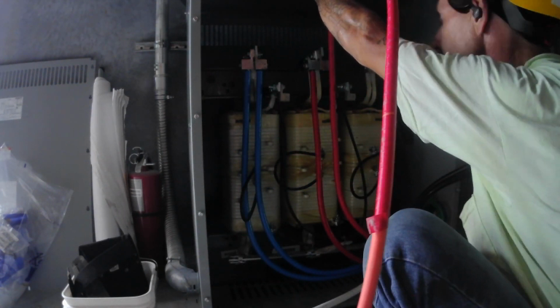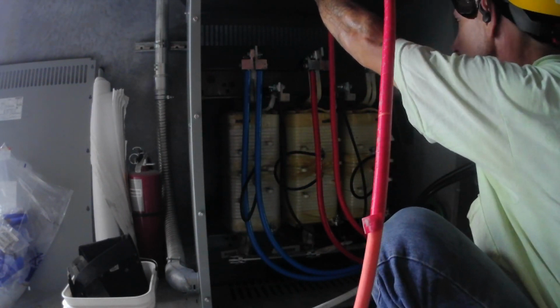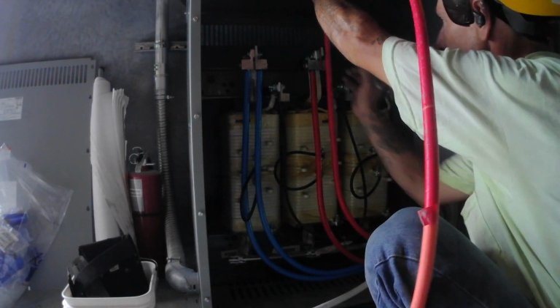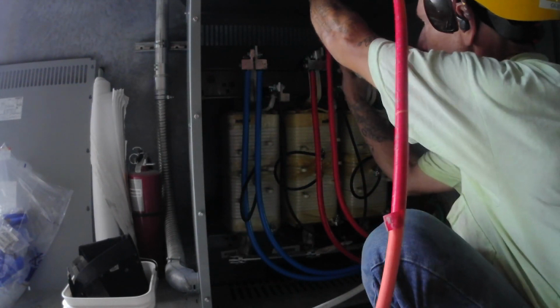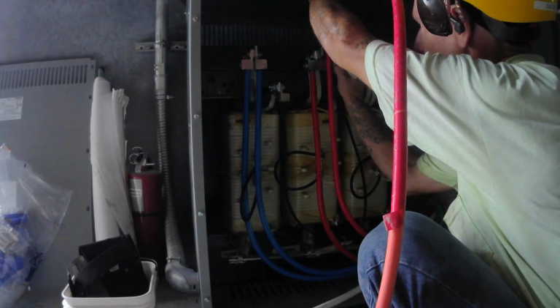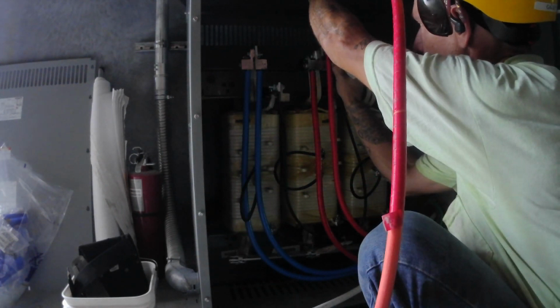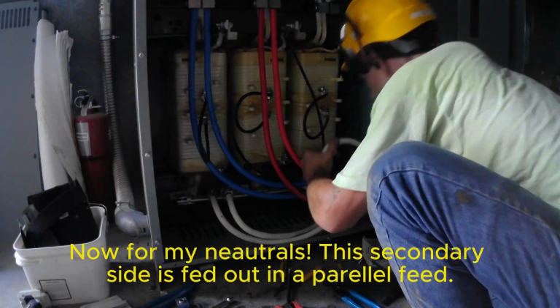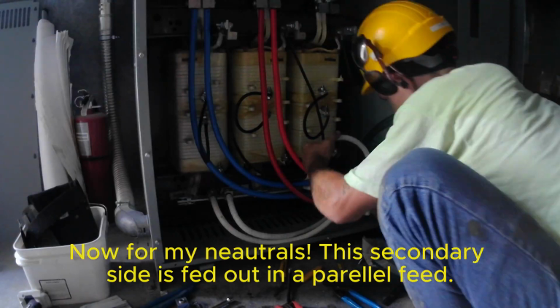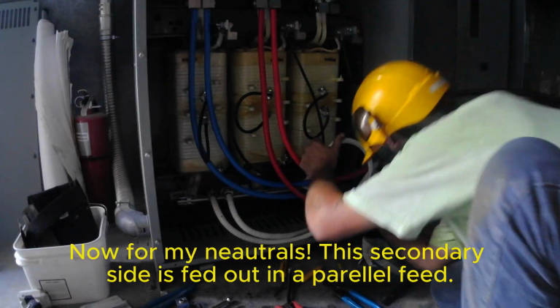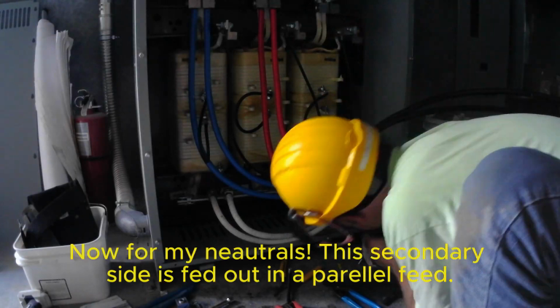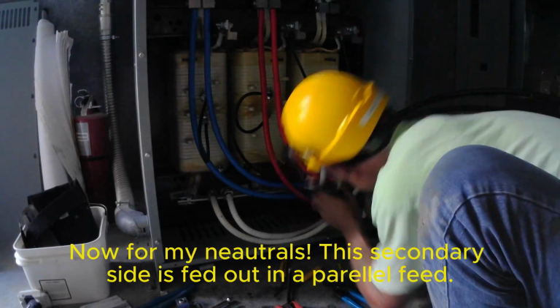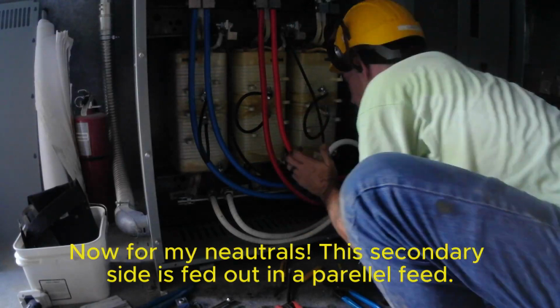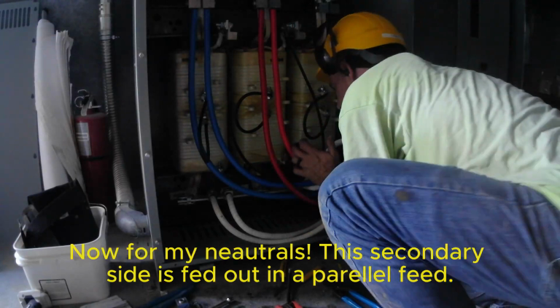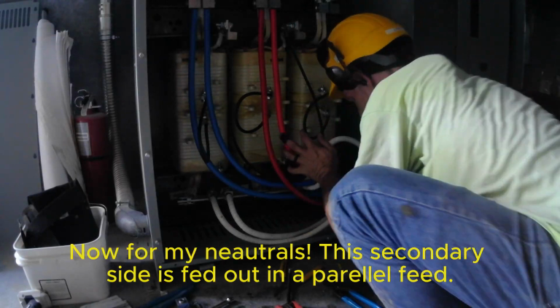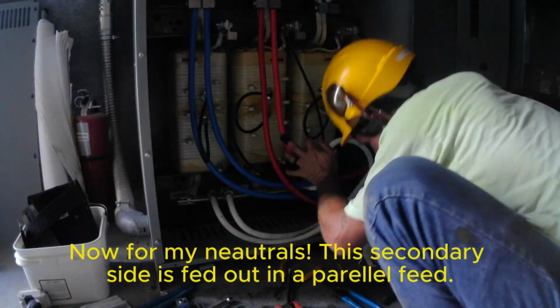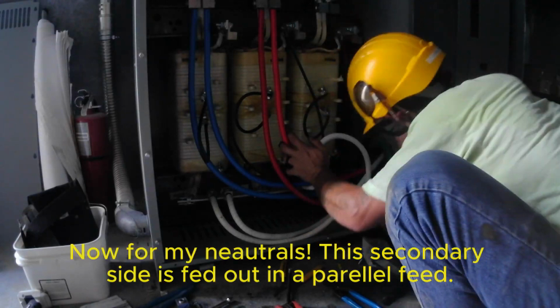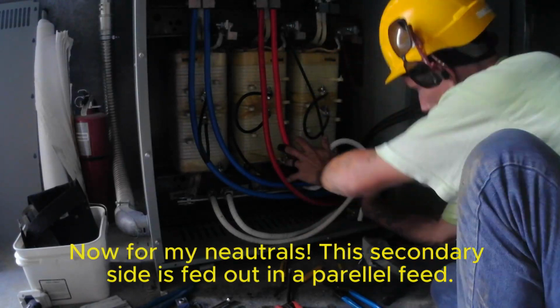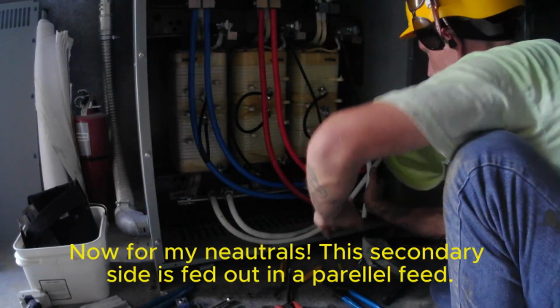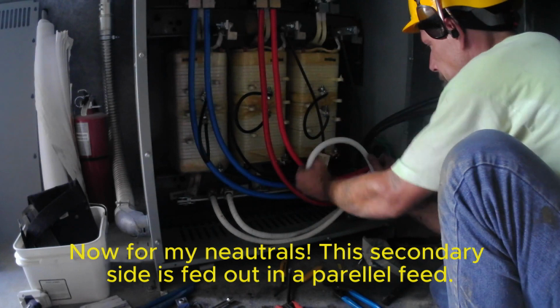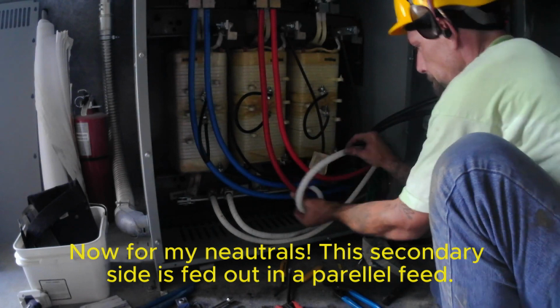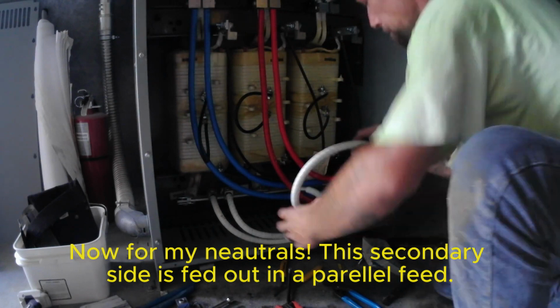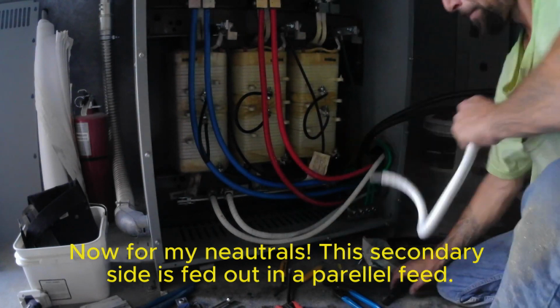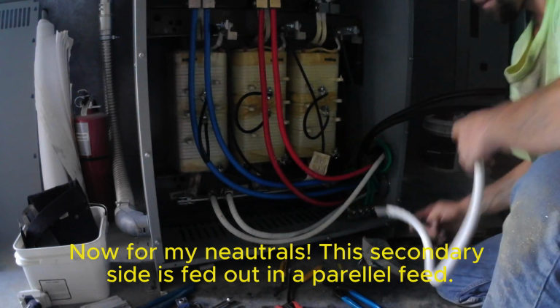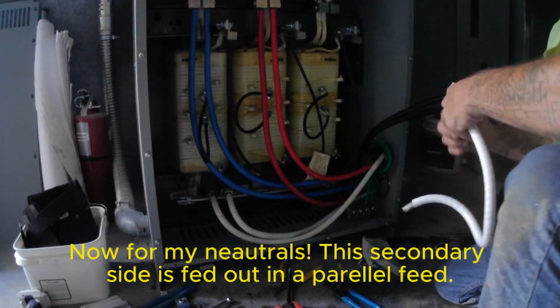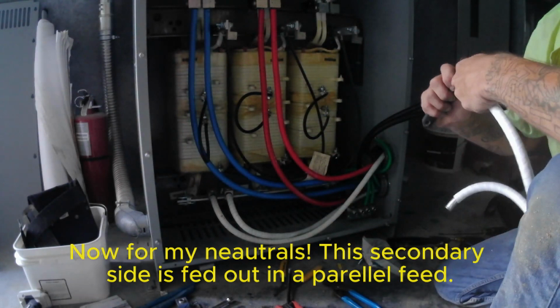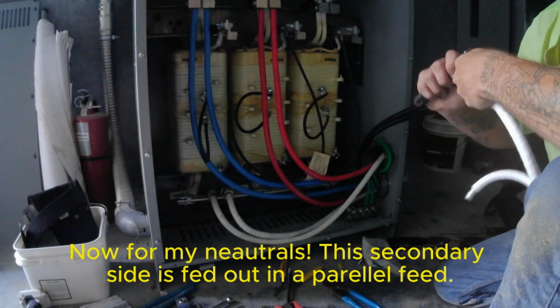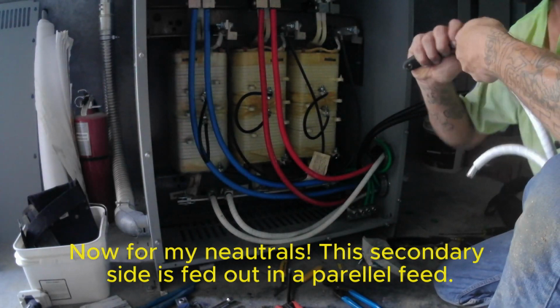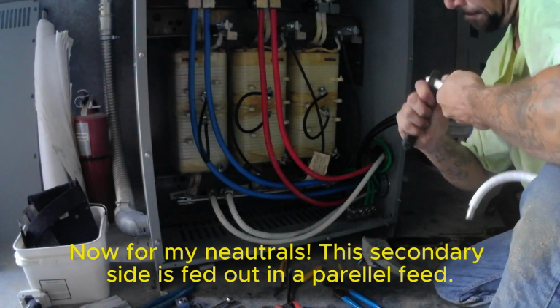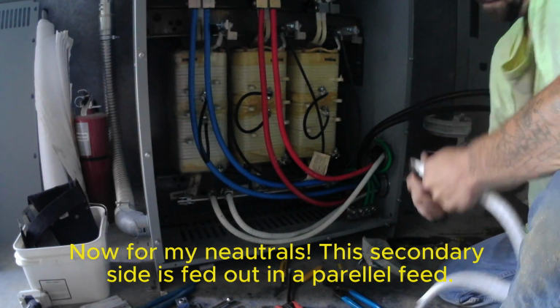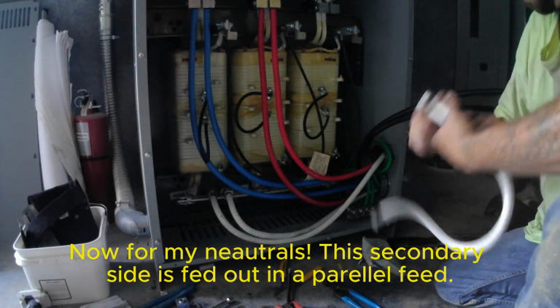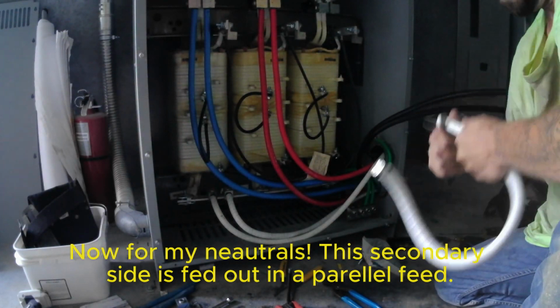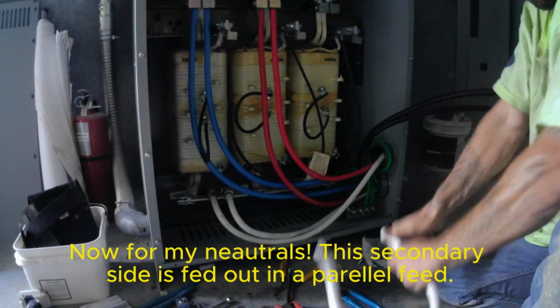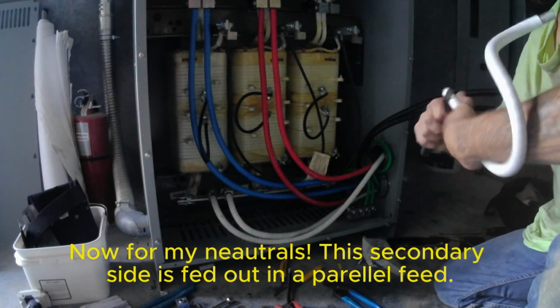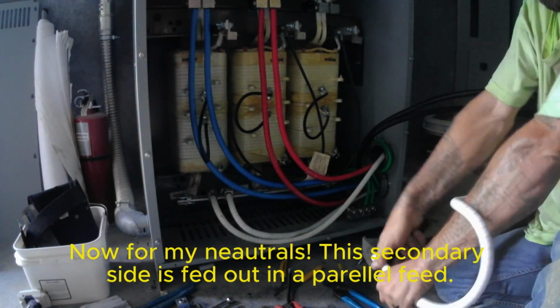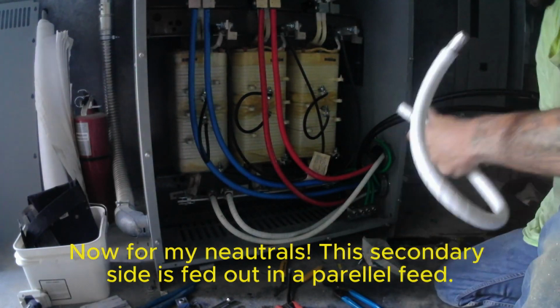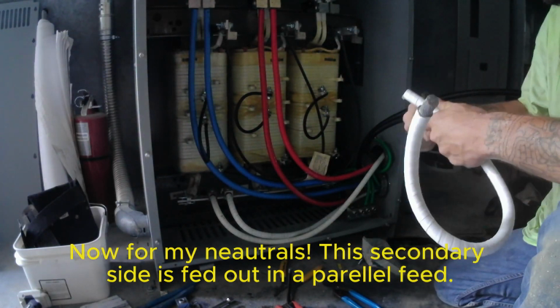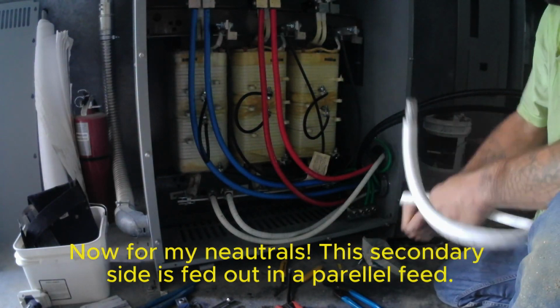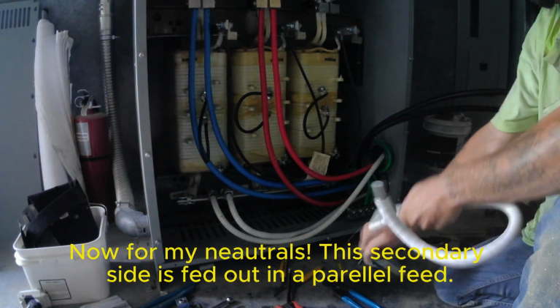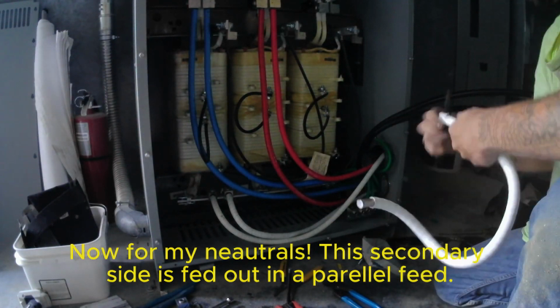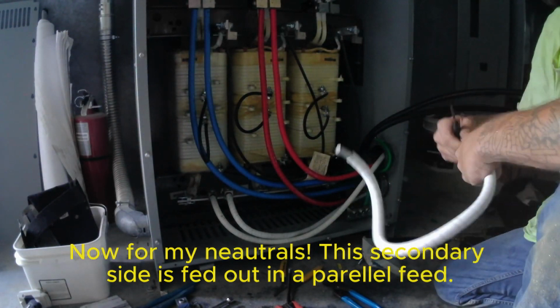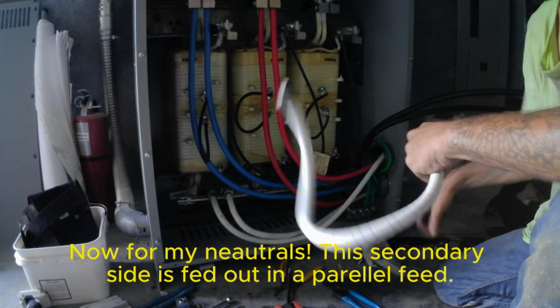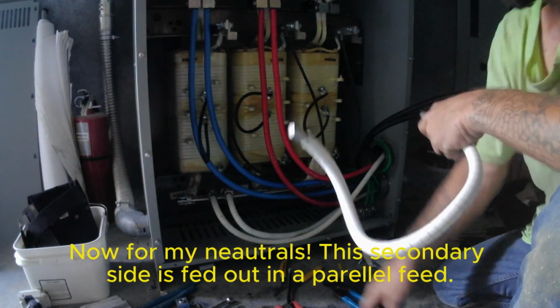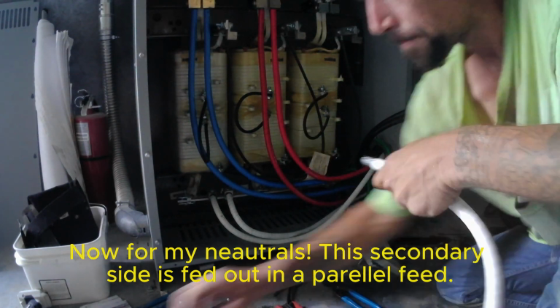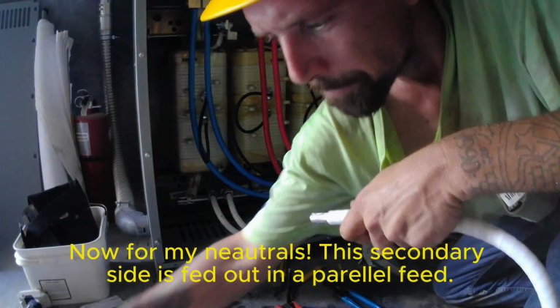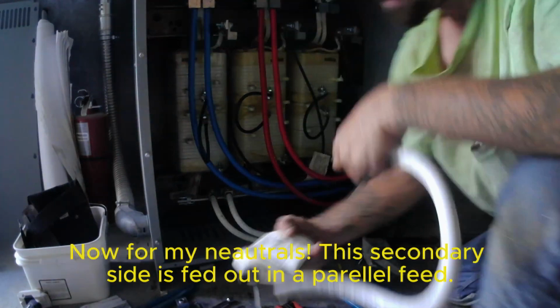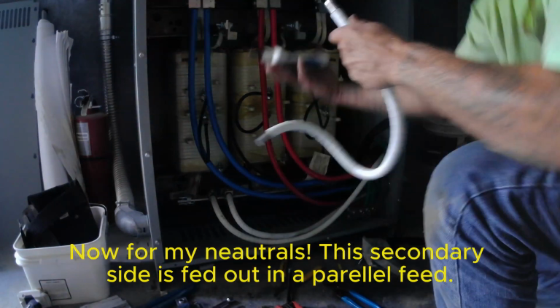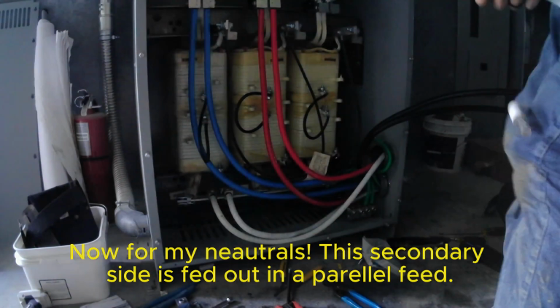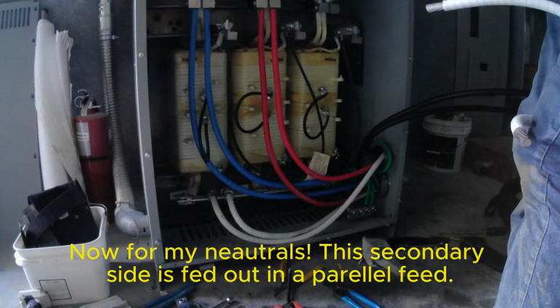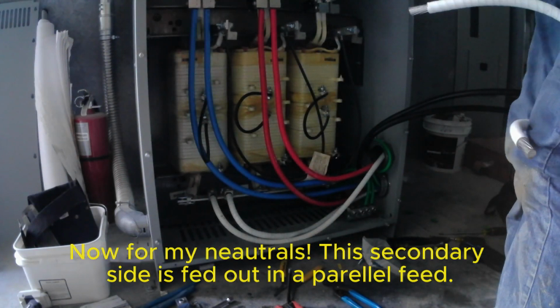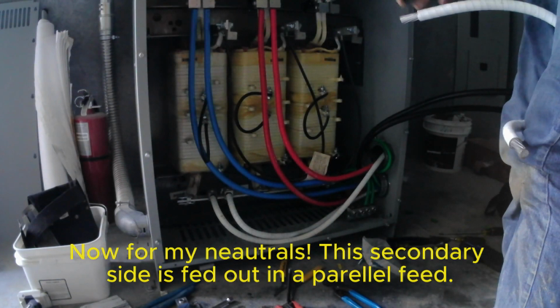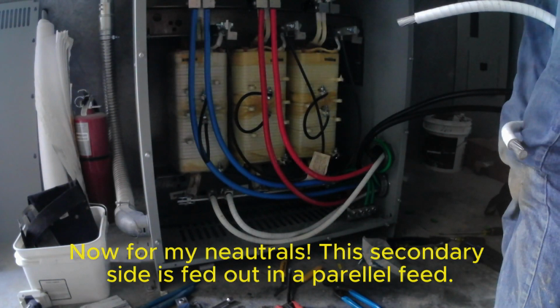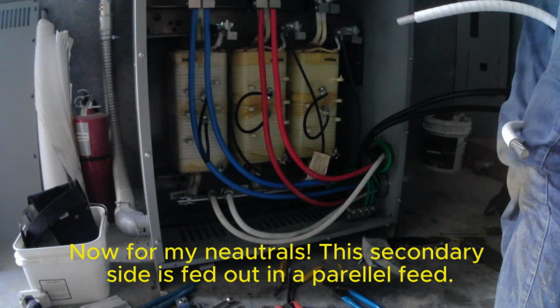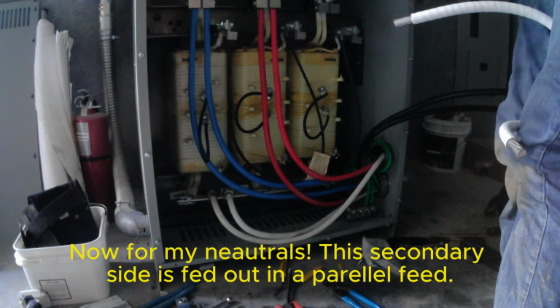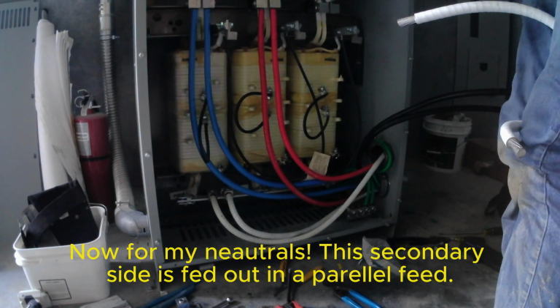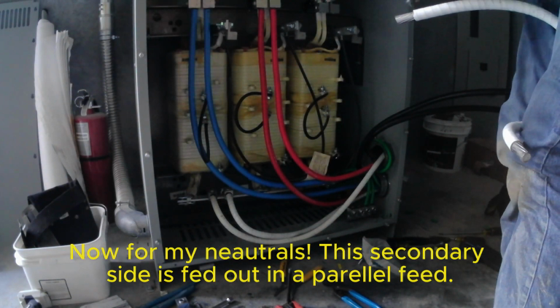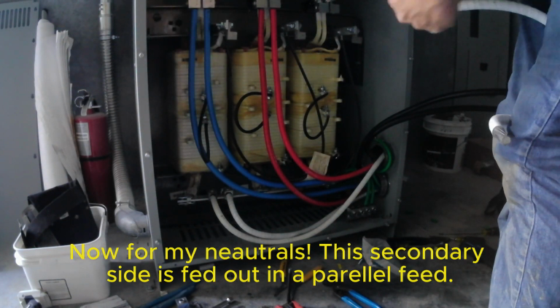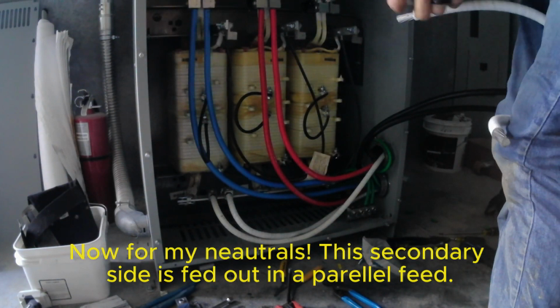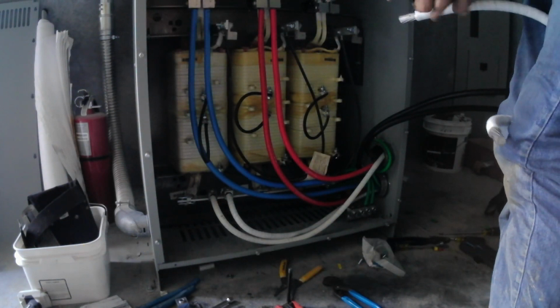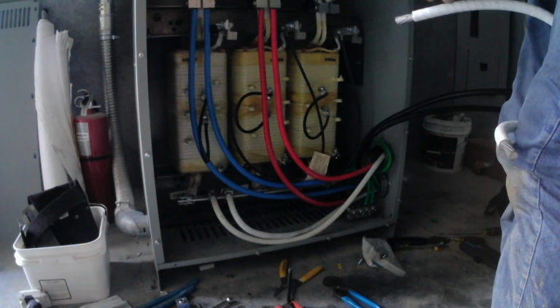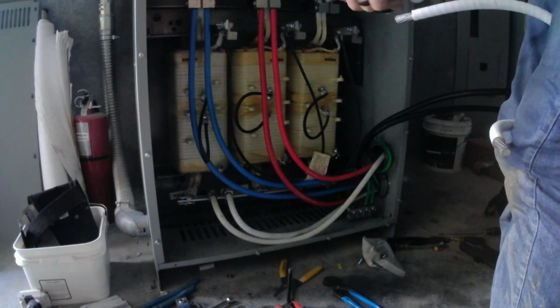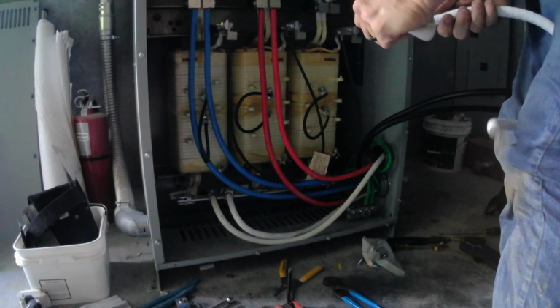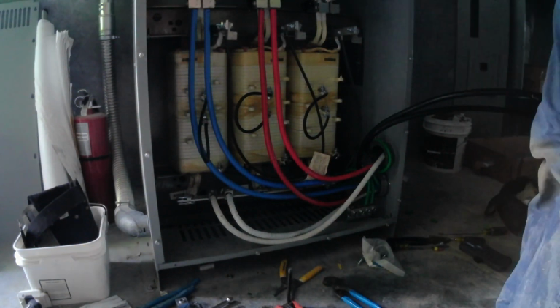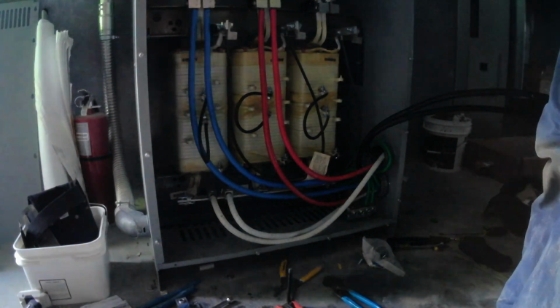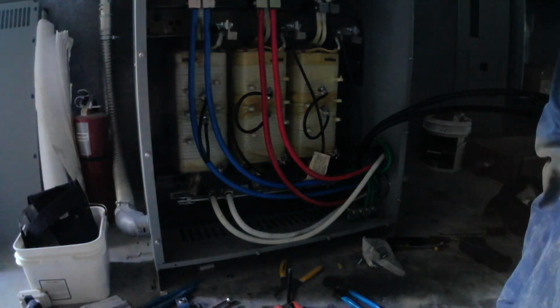Now for my neutrals — this secondary side is fed out in a parallel feed setup.